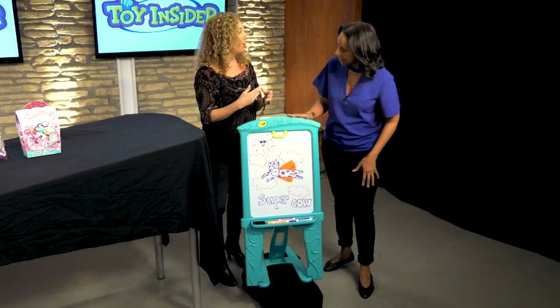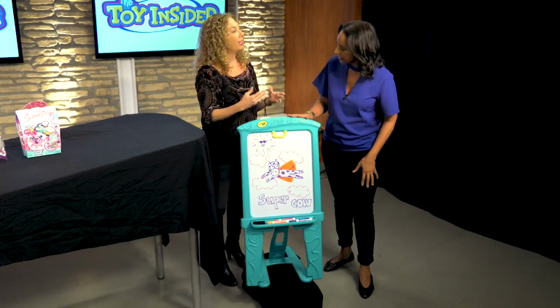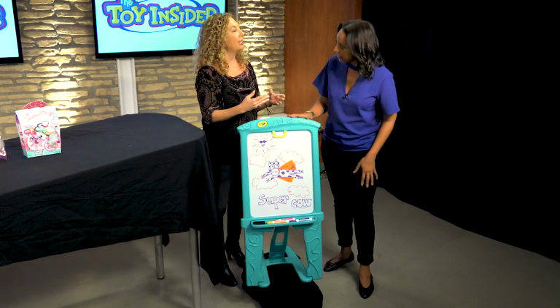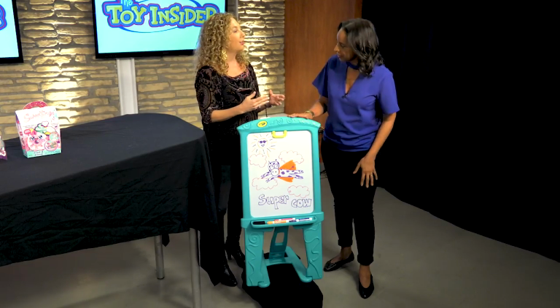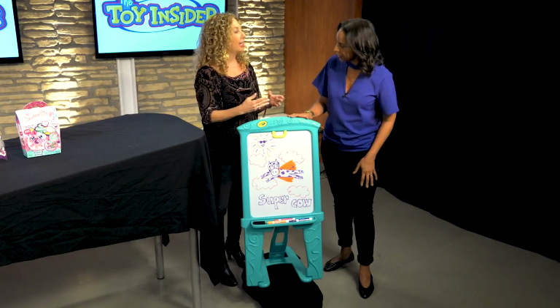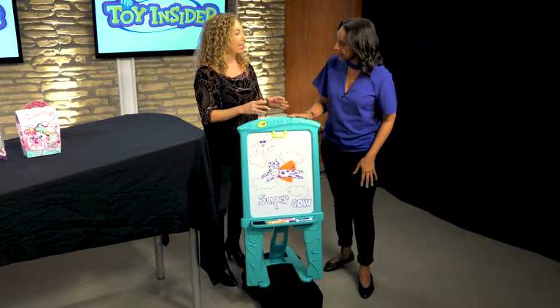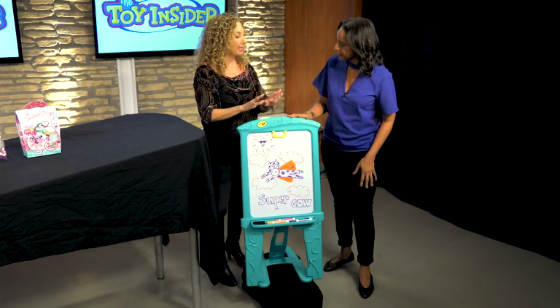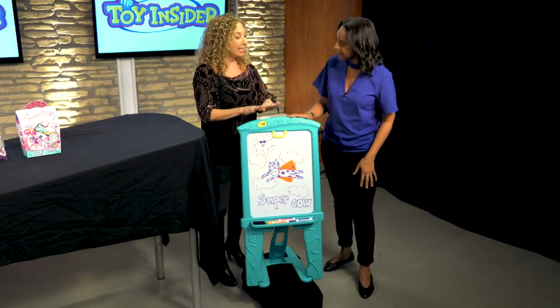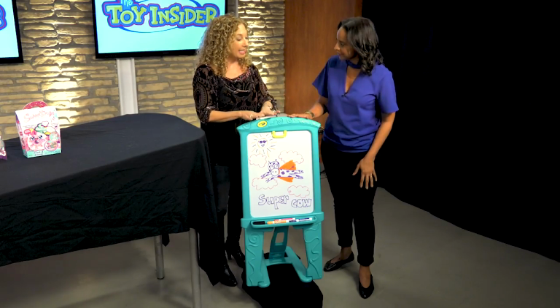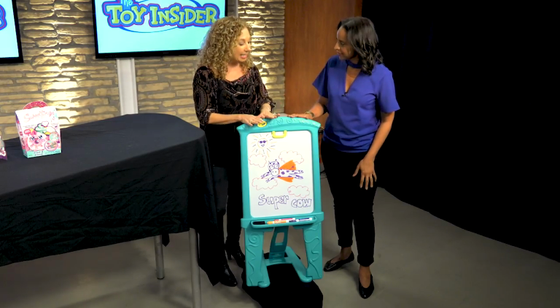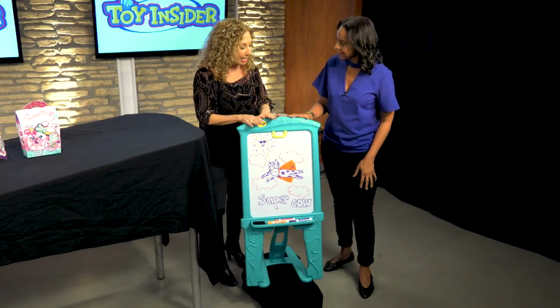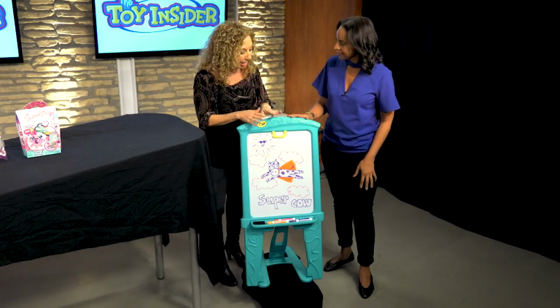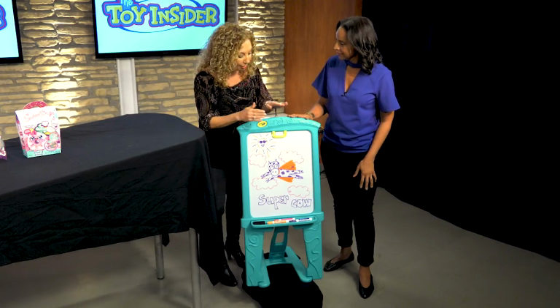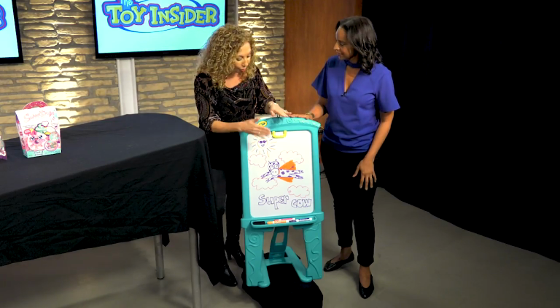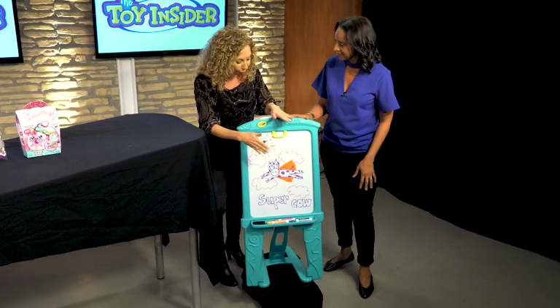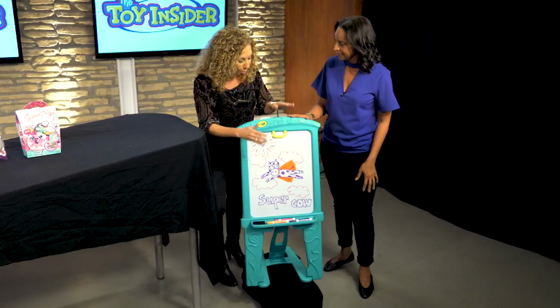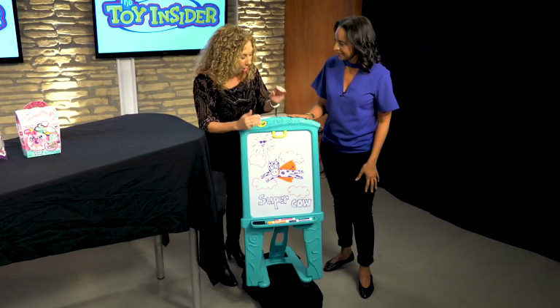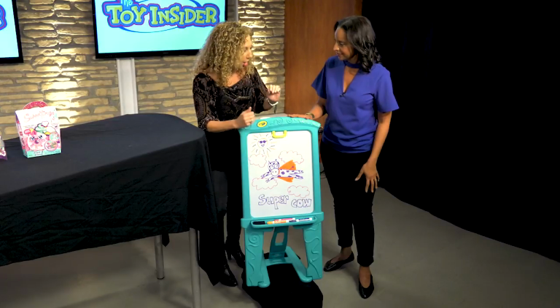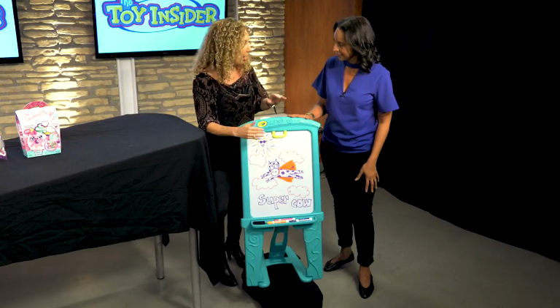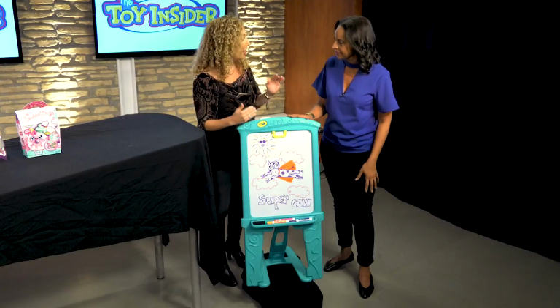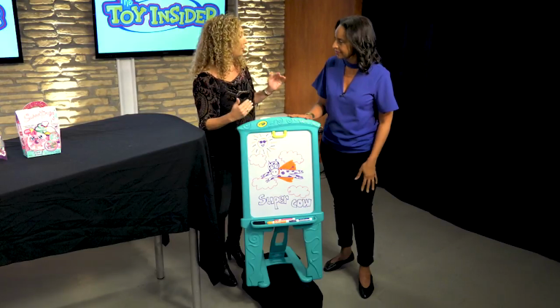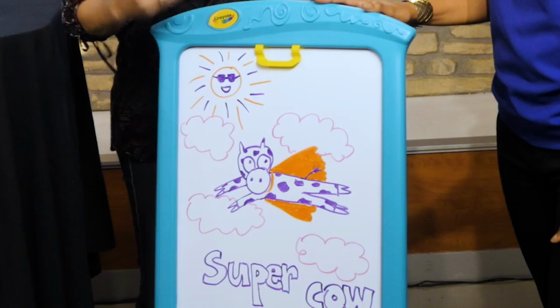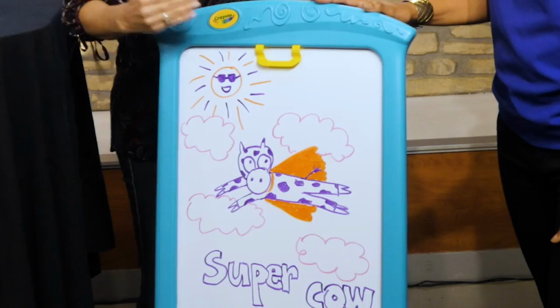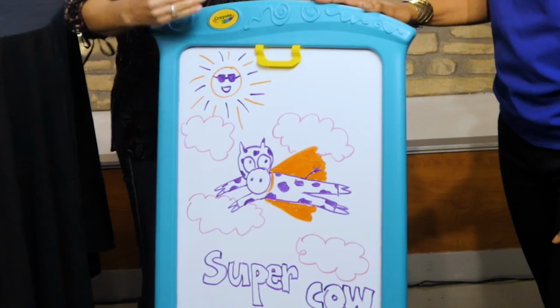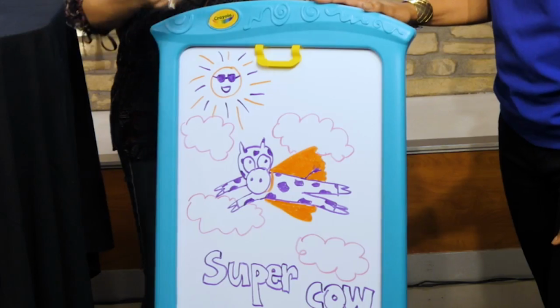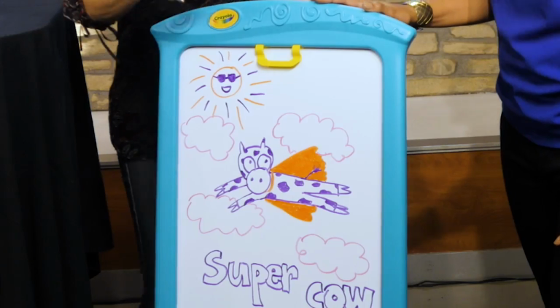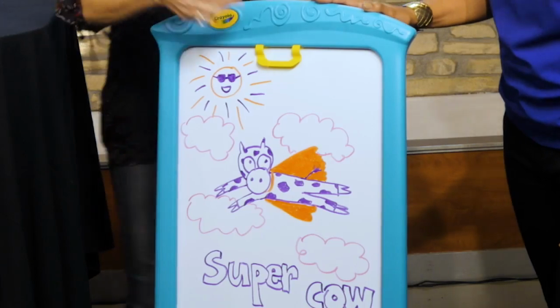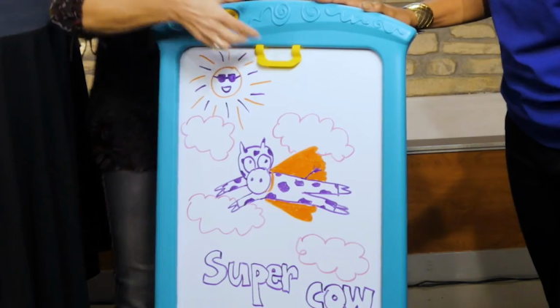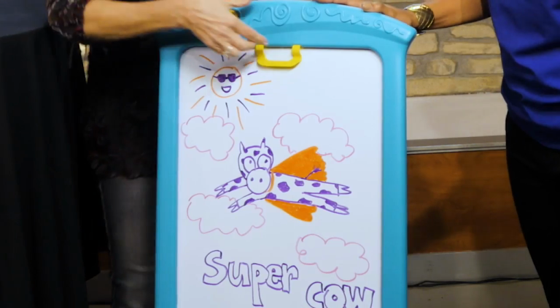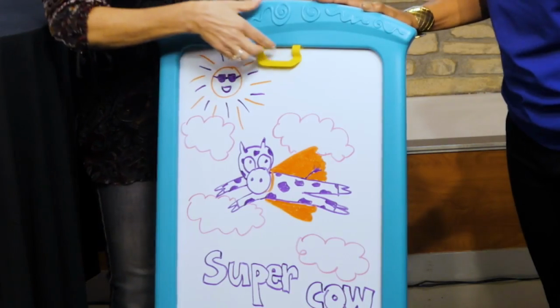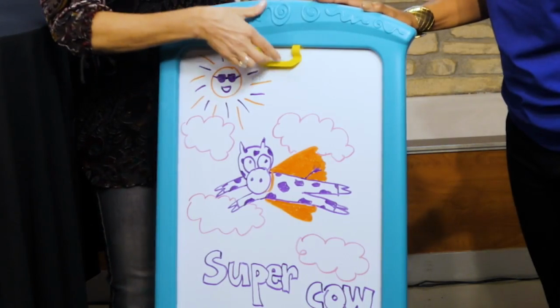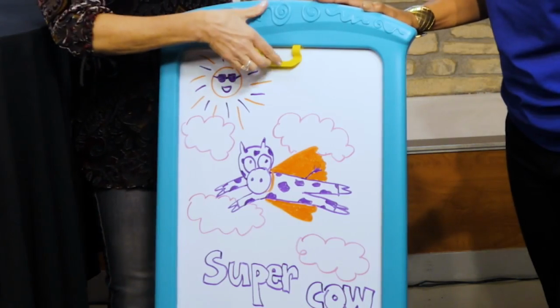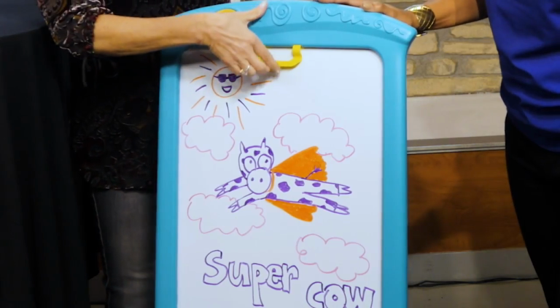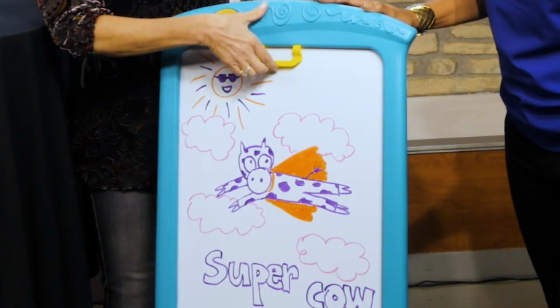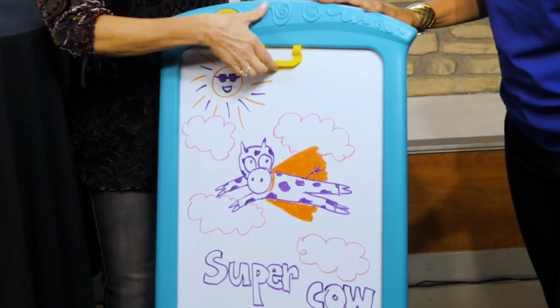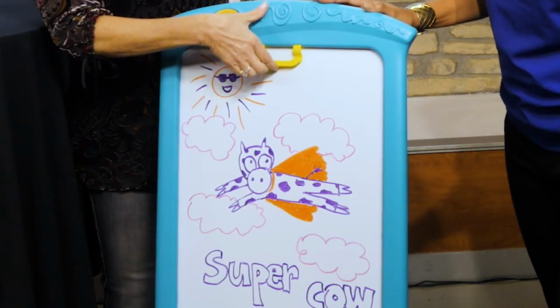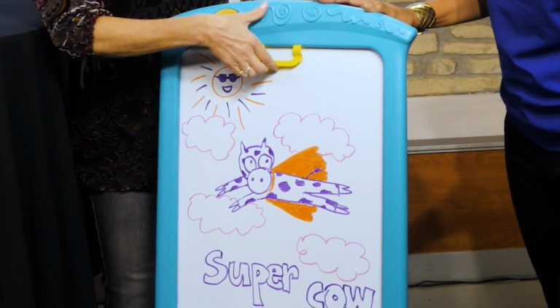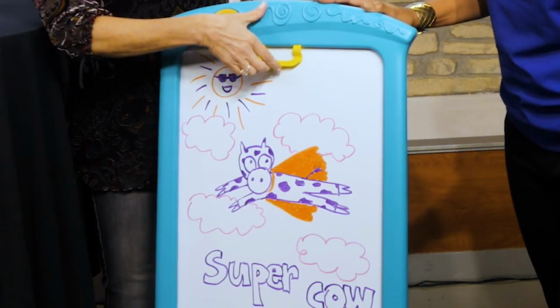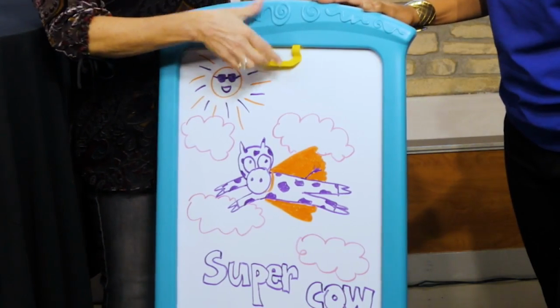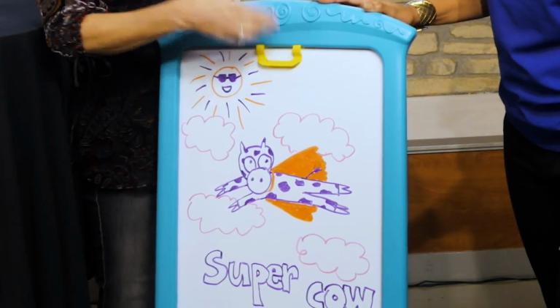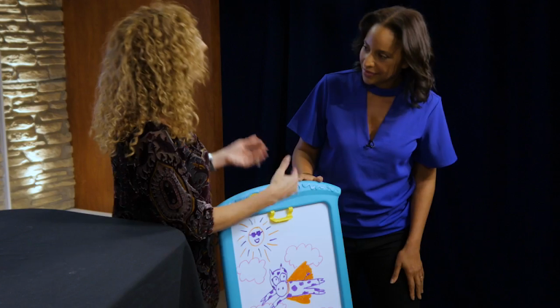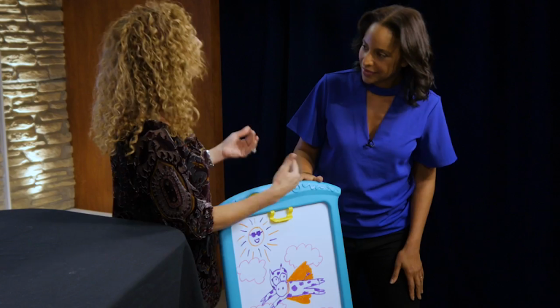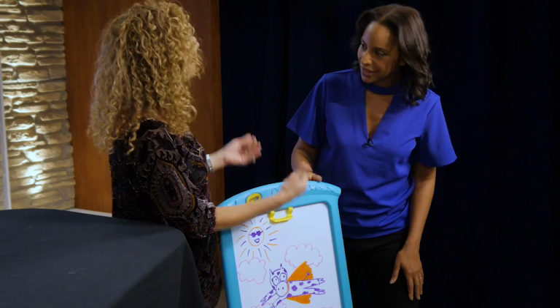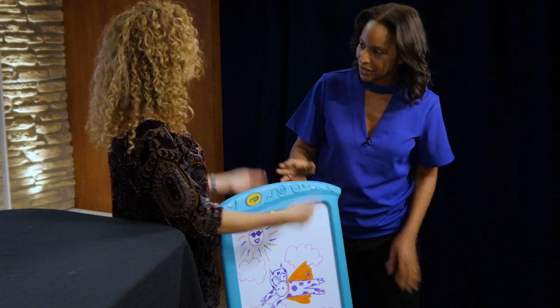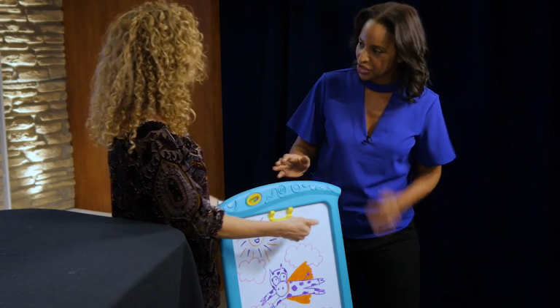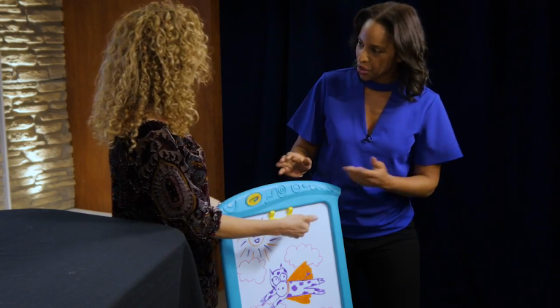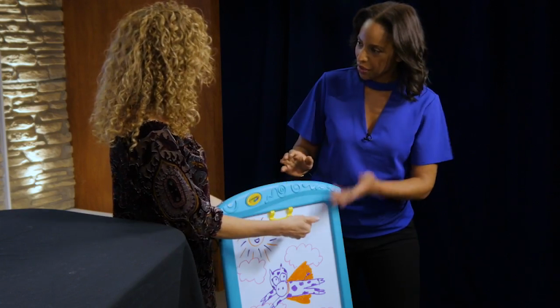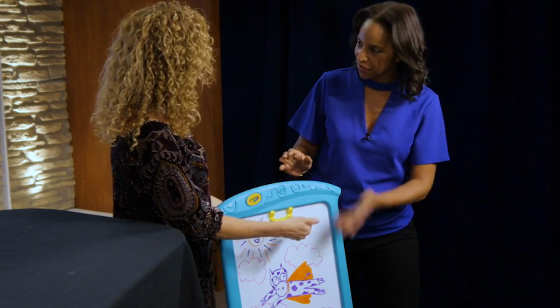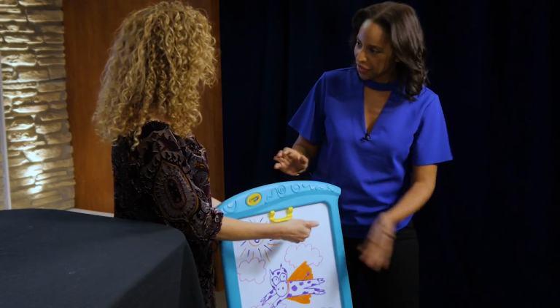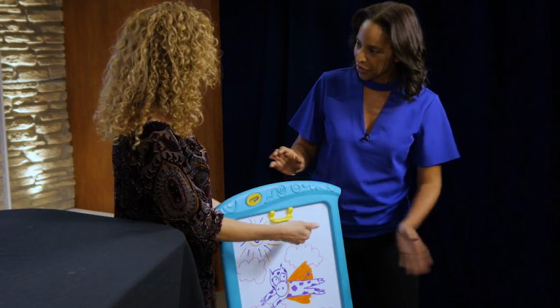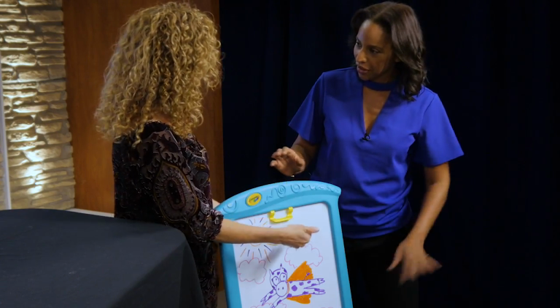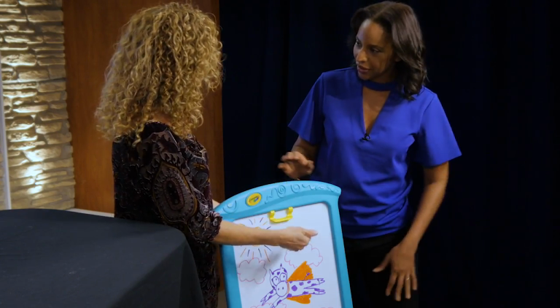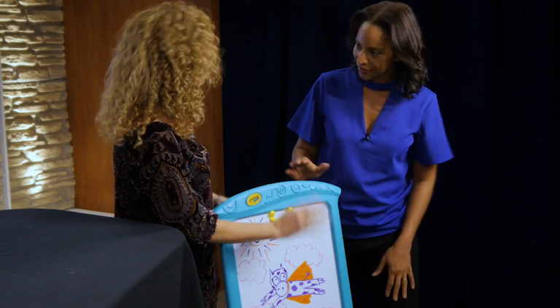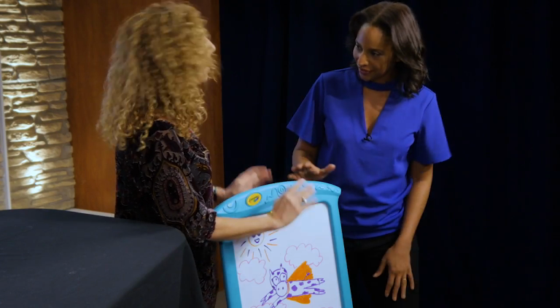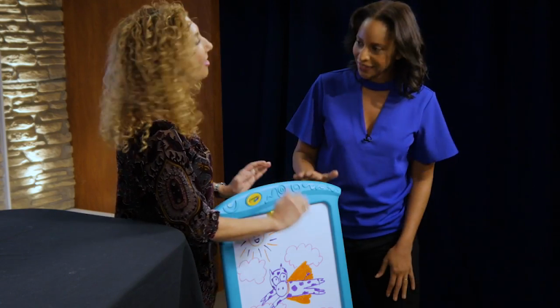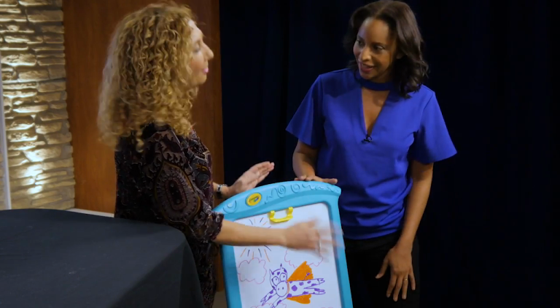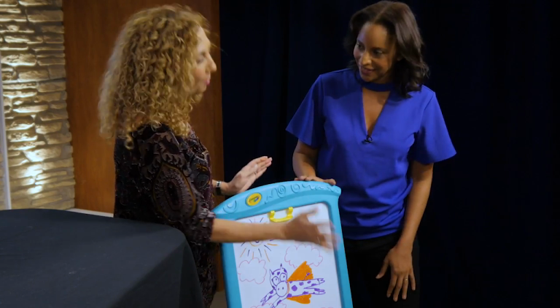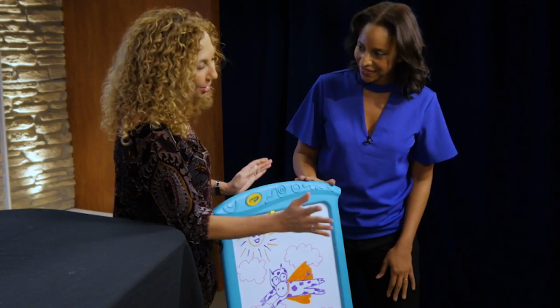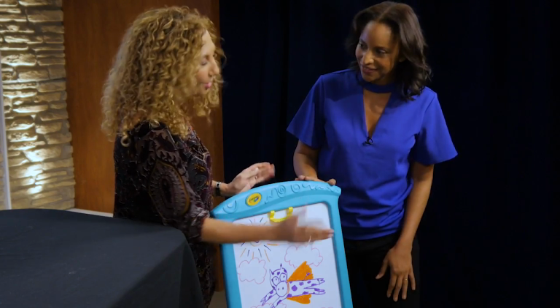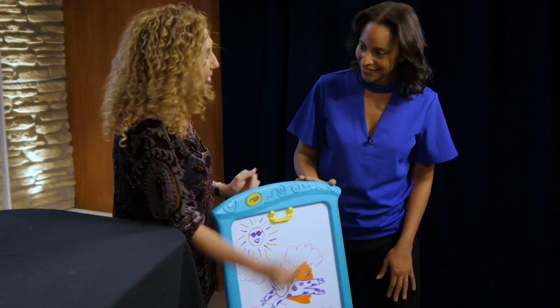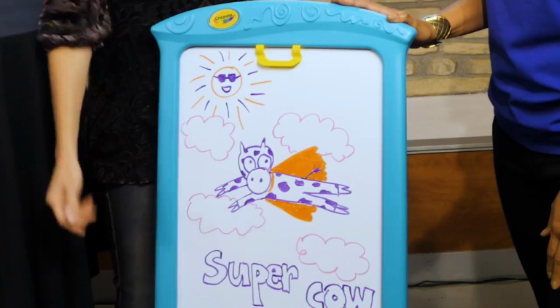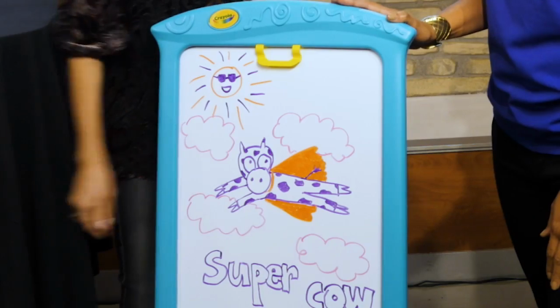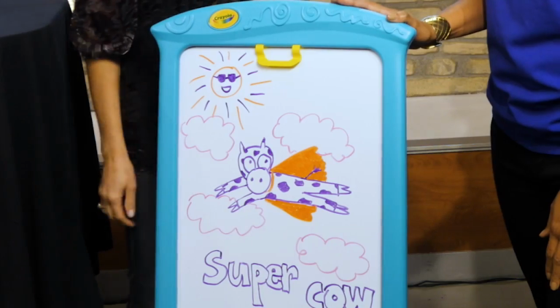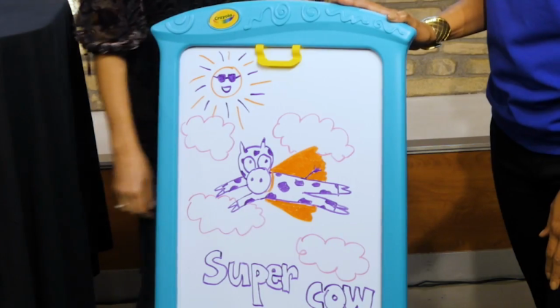We want to let our kids sit here, draw, color, play. We have clips on here too, so you can hang the paper, and then of course you can show it off.